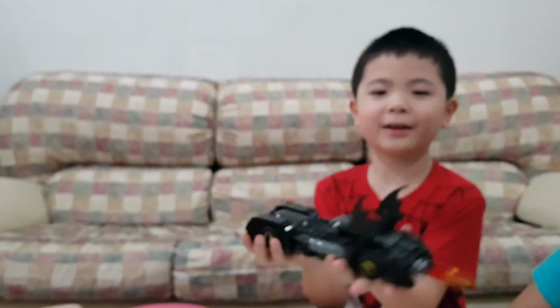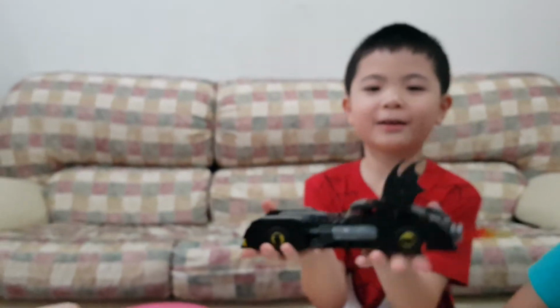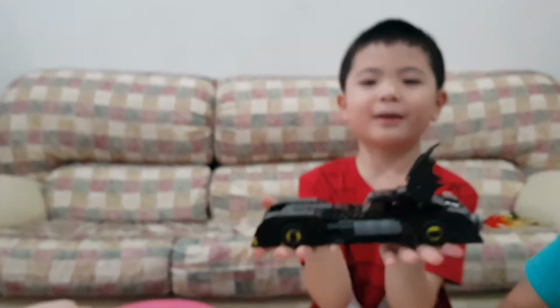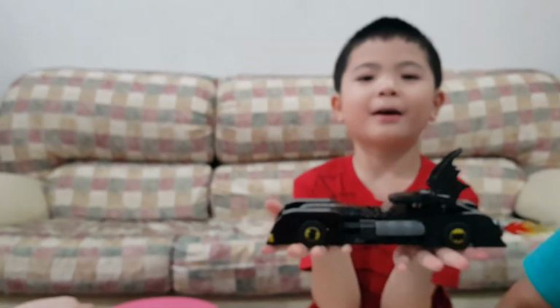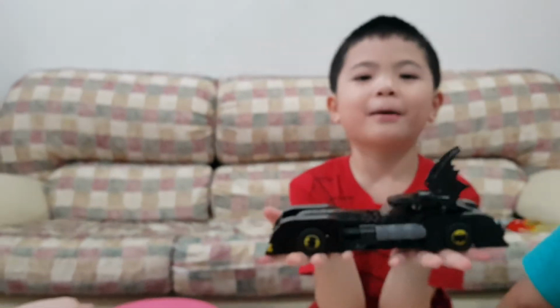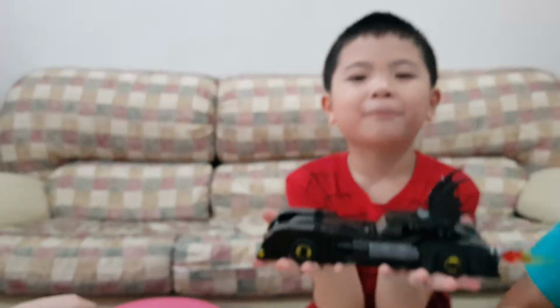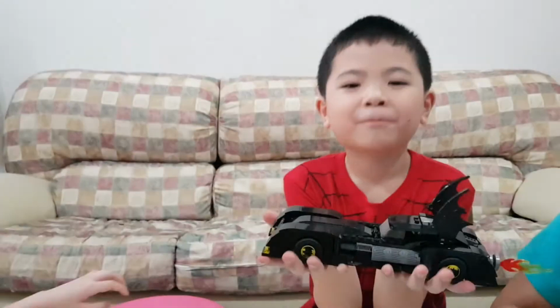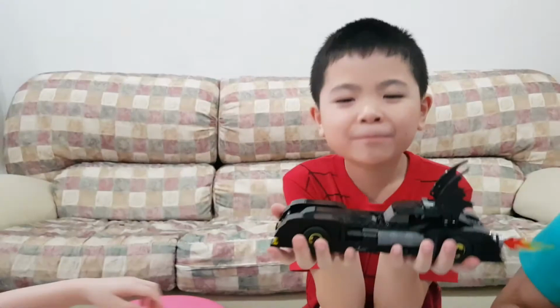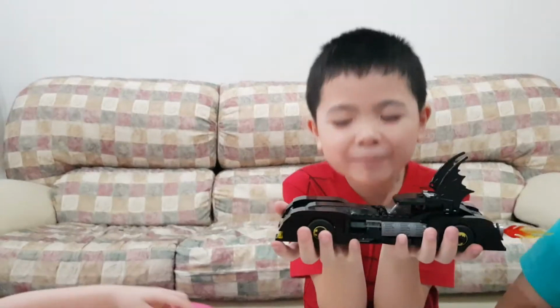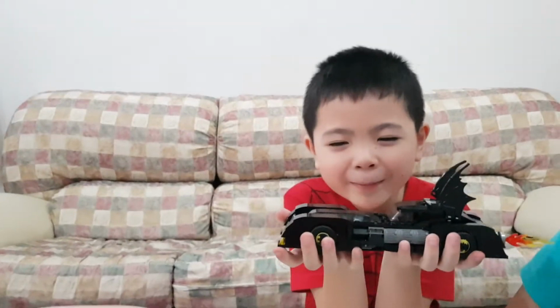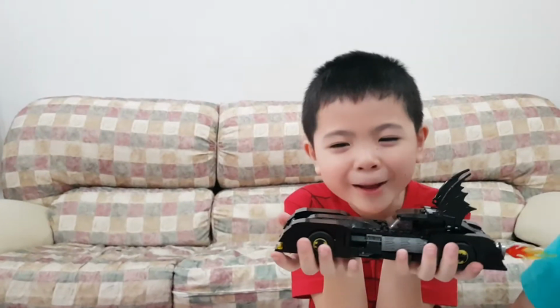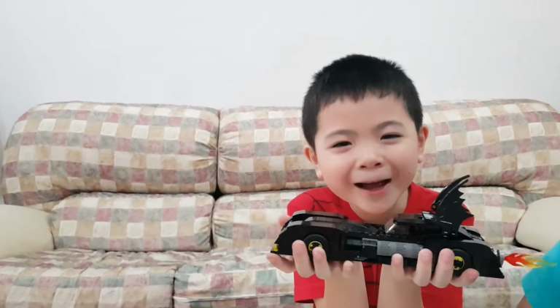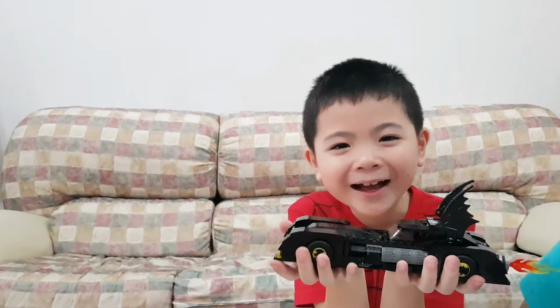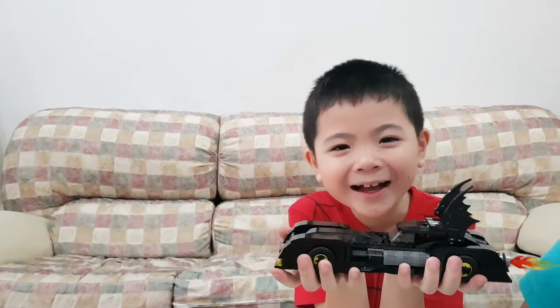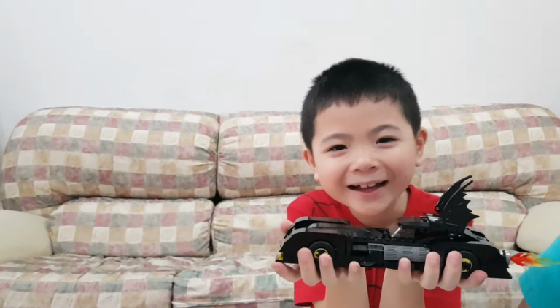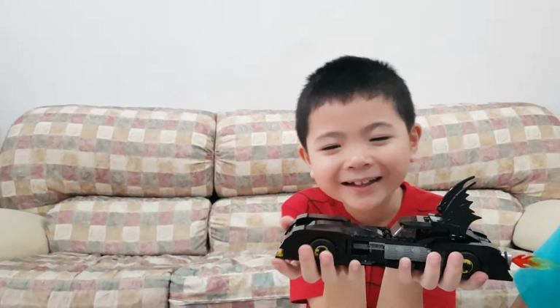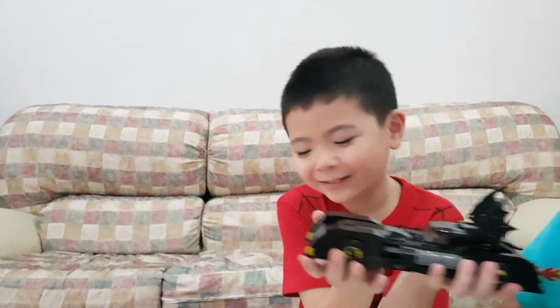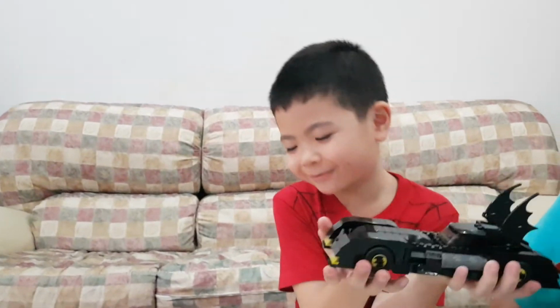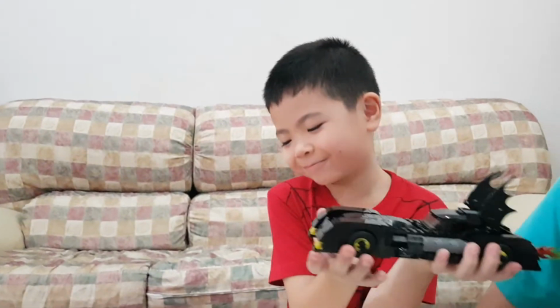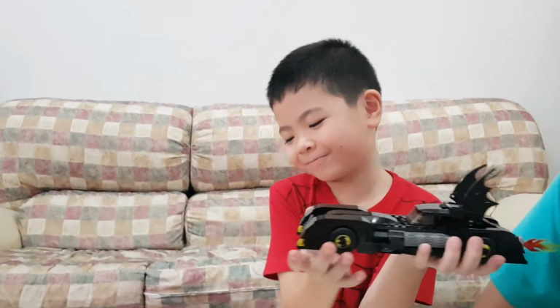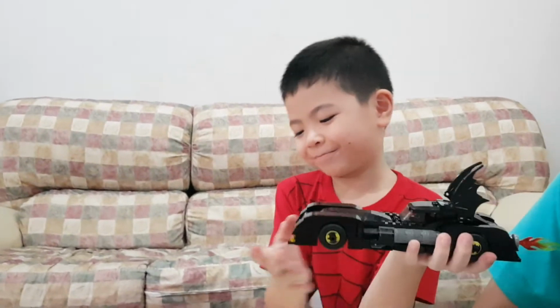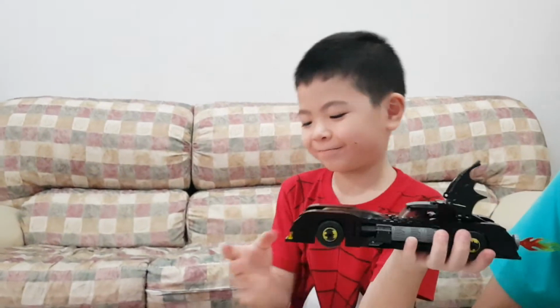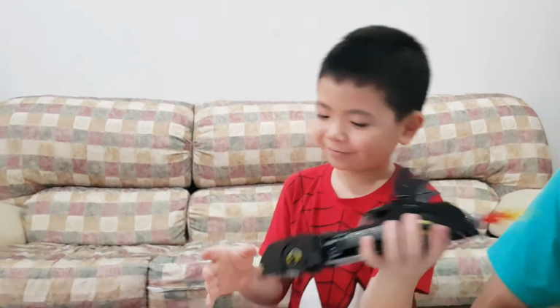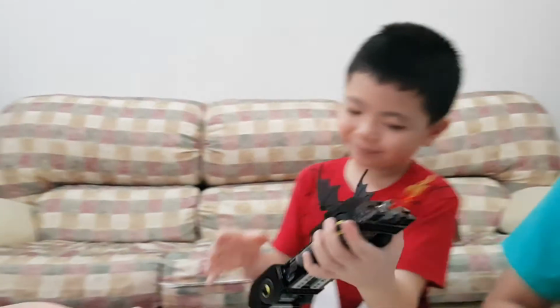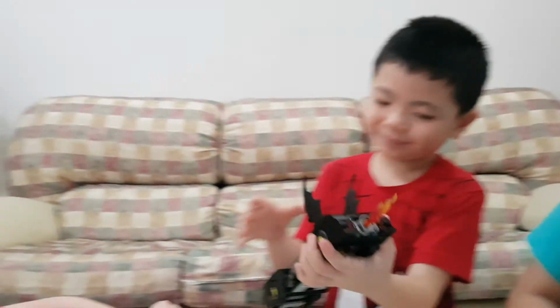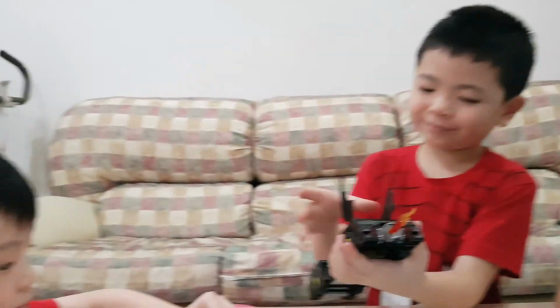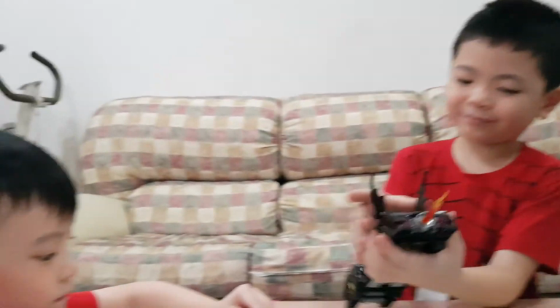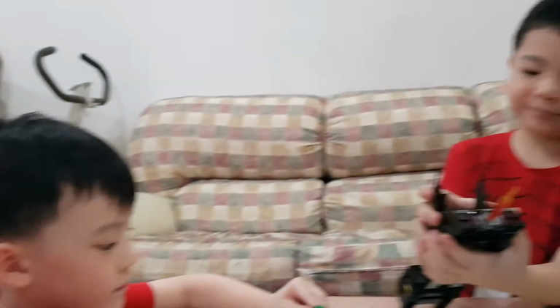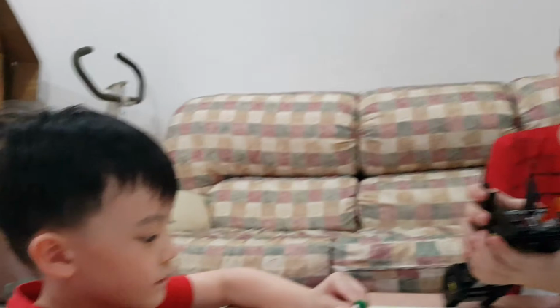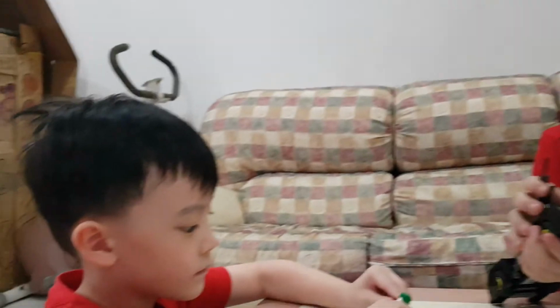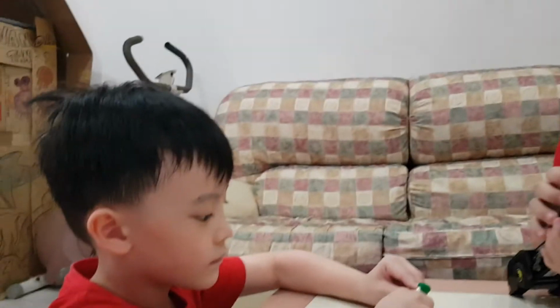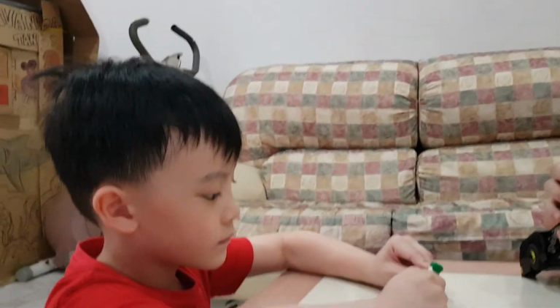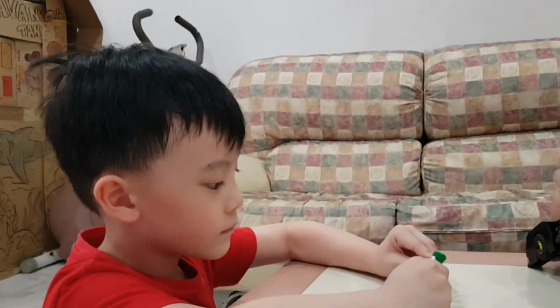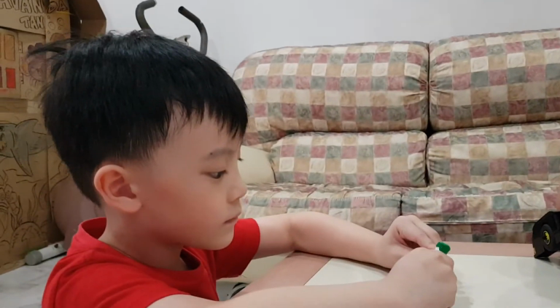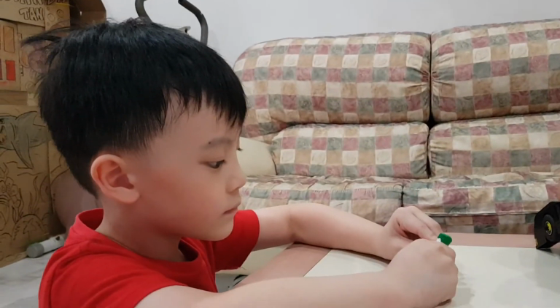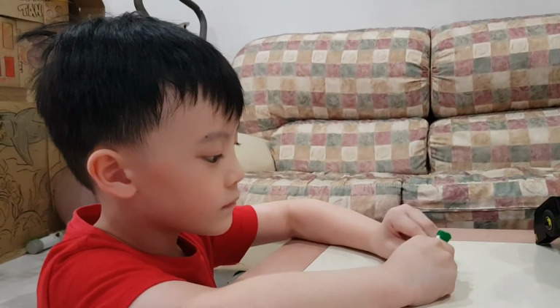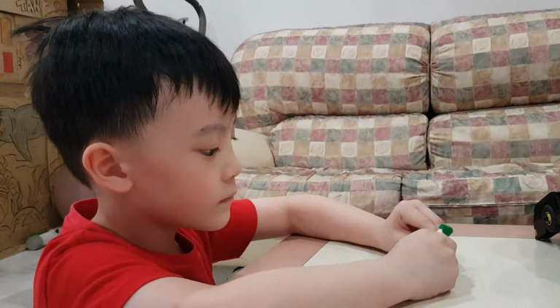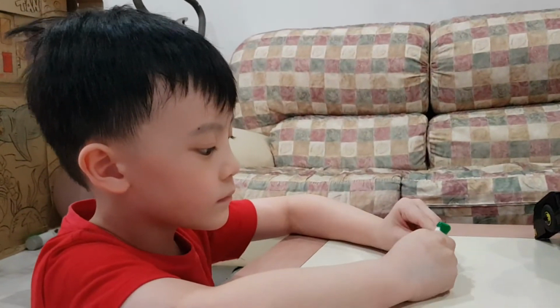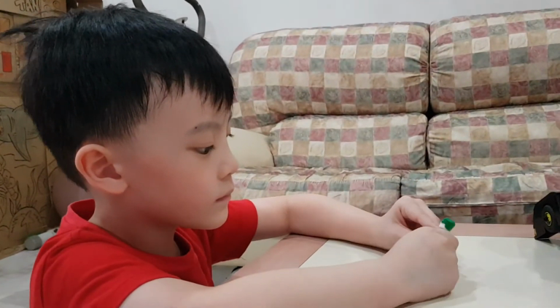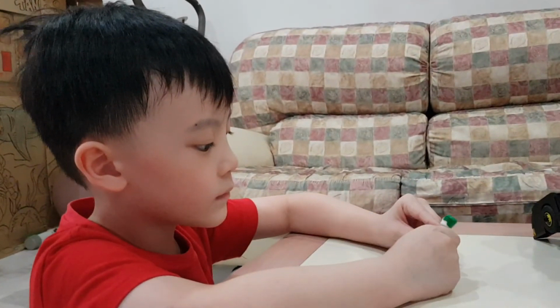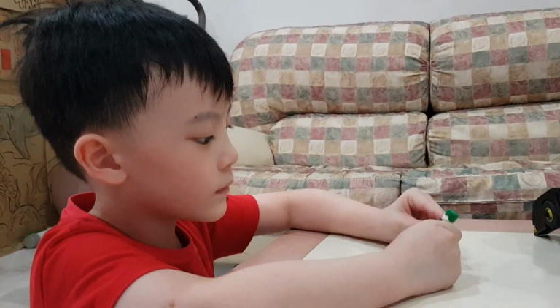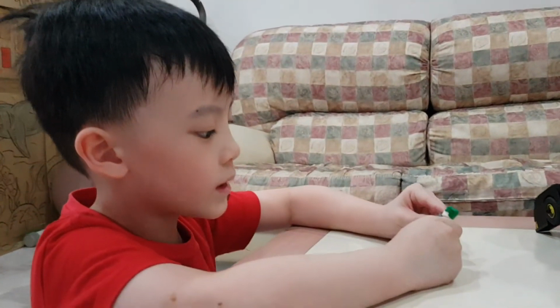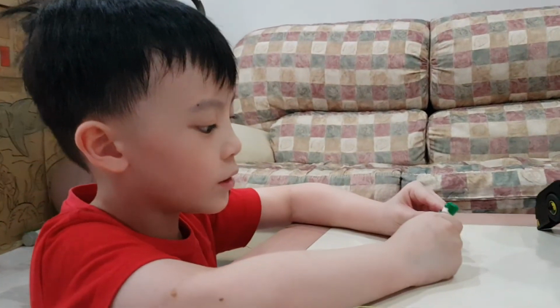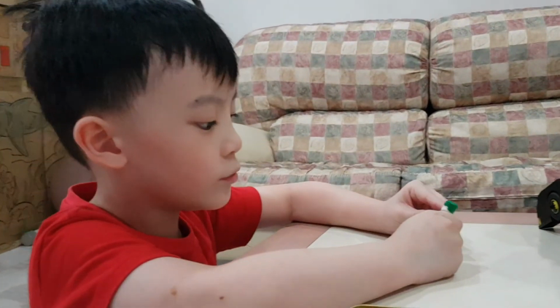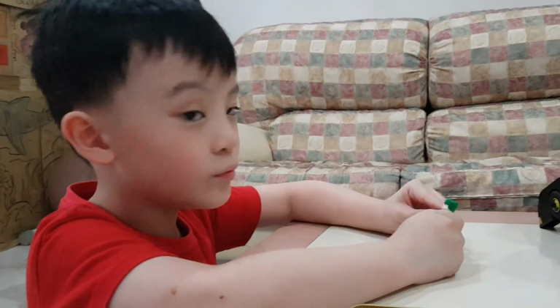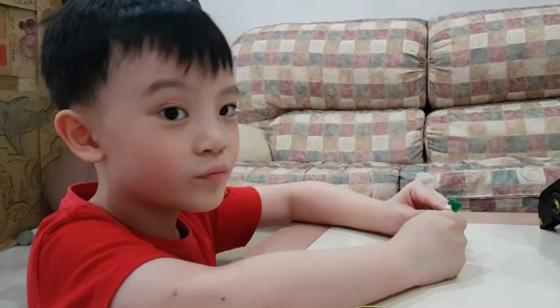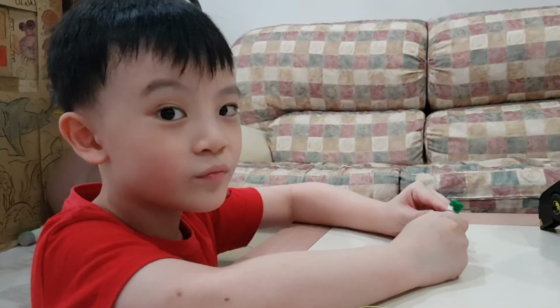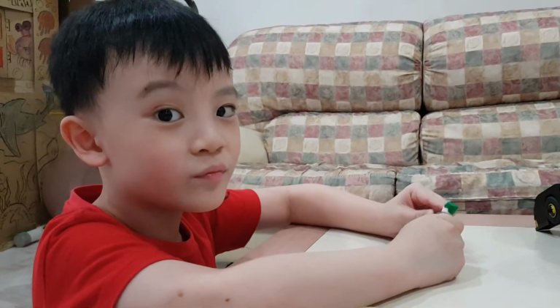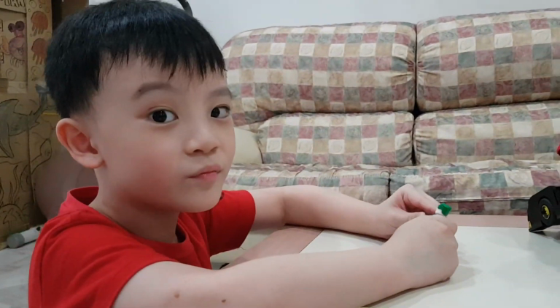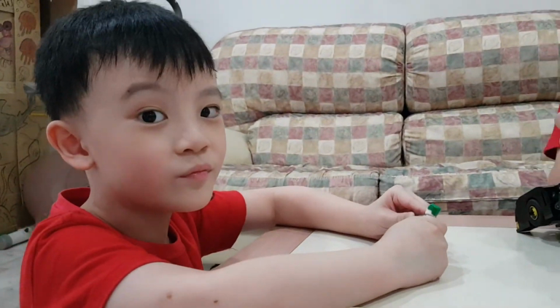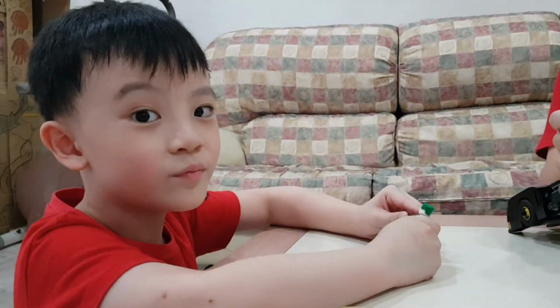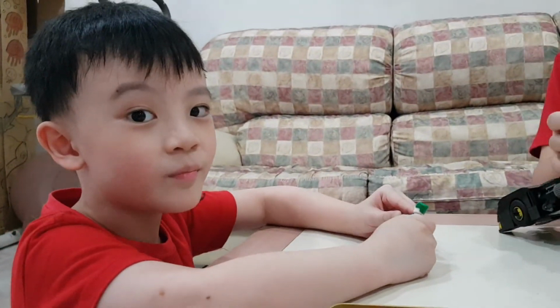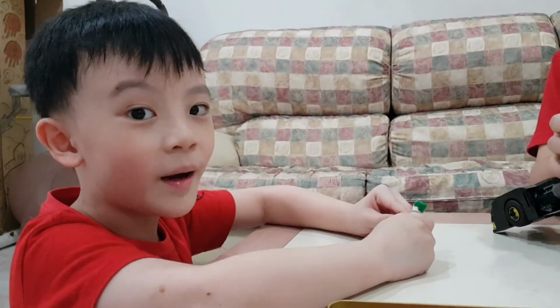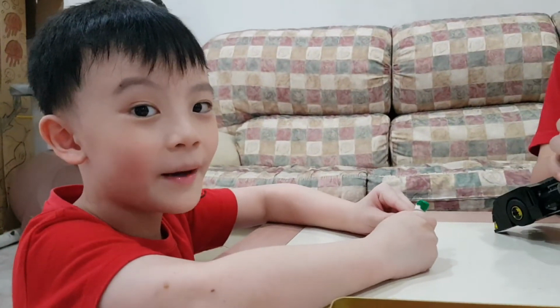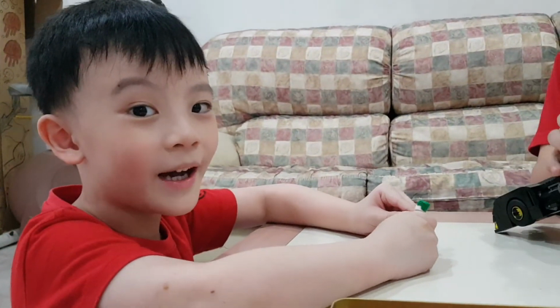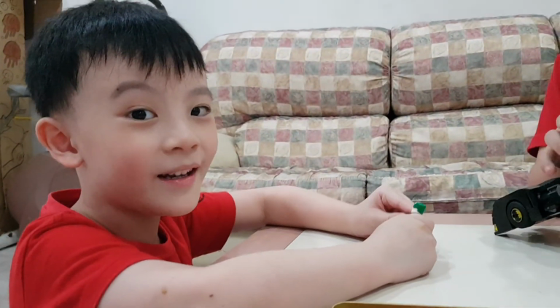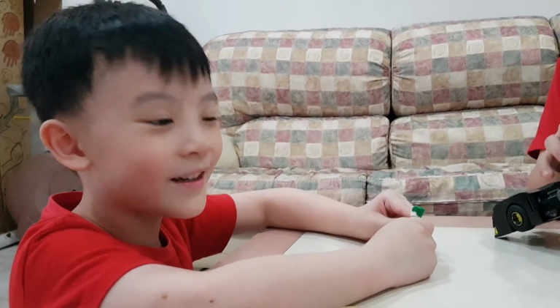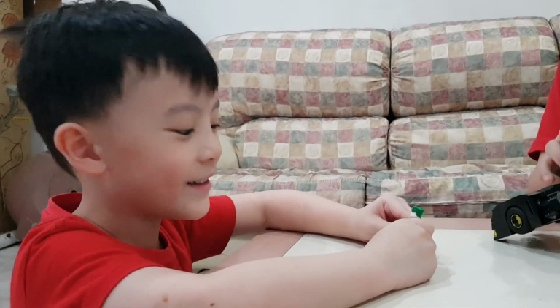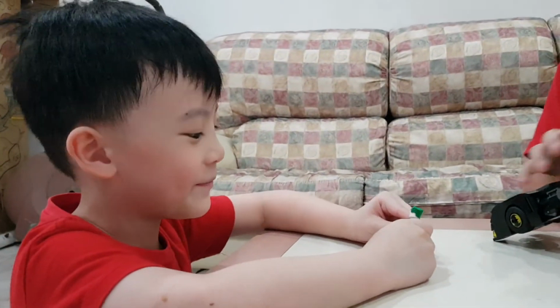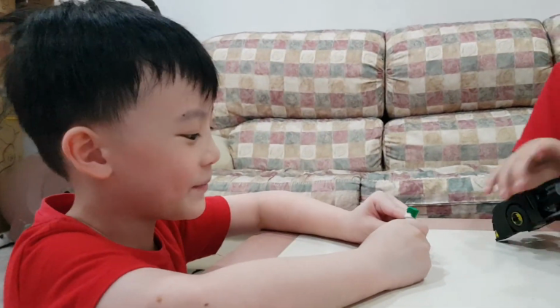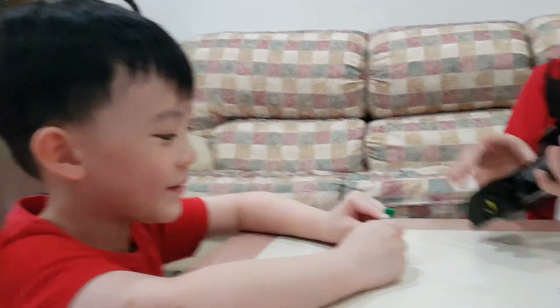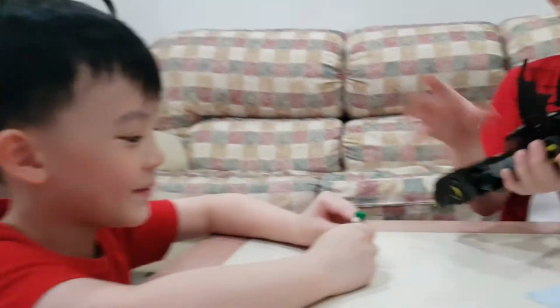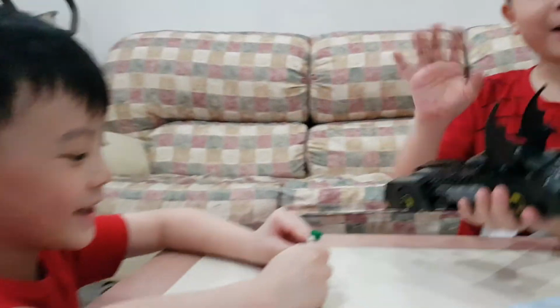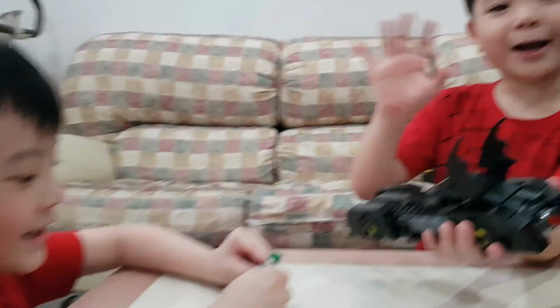Wait for me! Bye-bye! Bye, Joel! Bye-bye! Bye-bye!